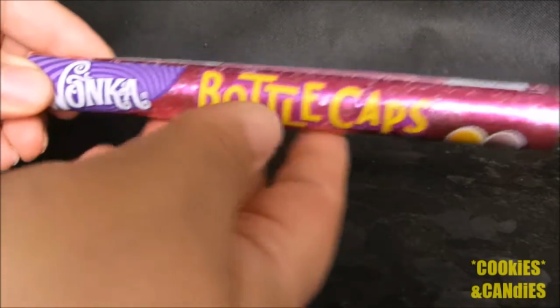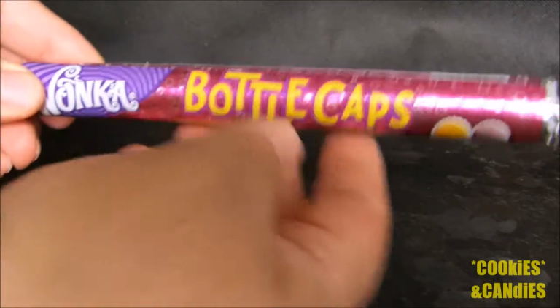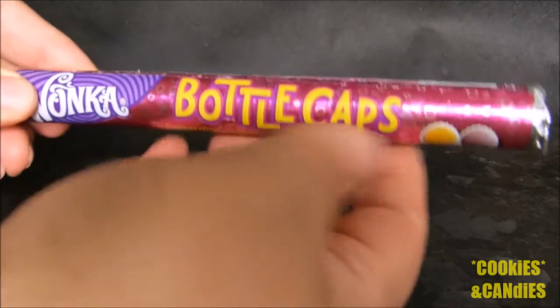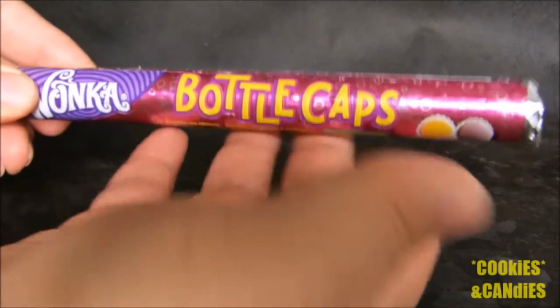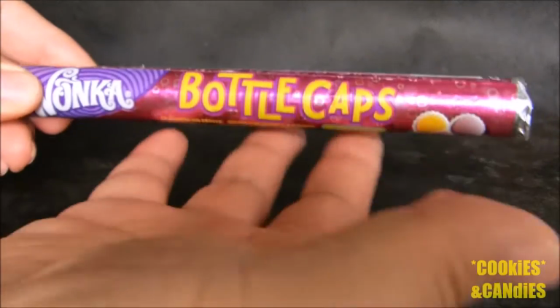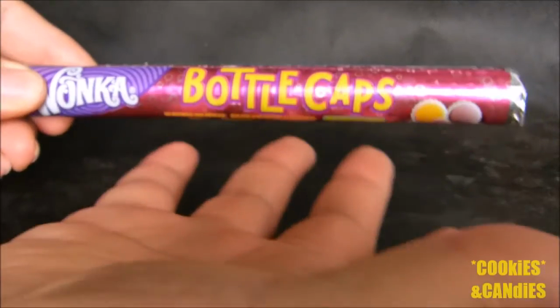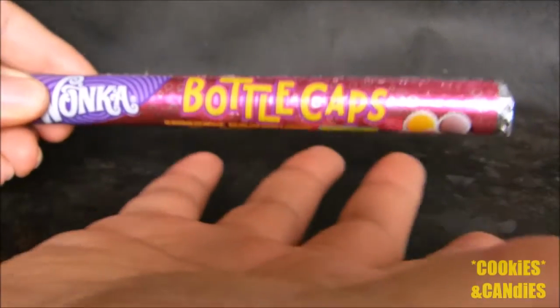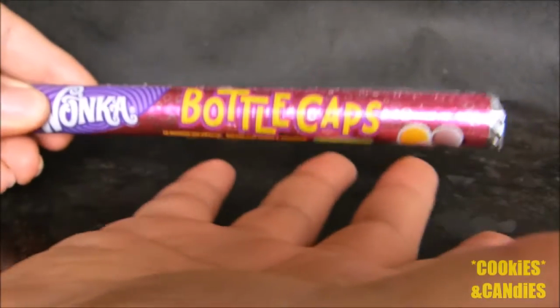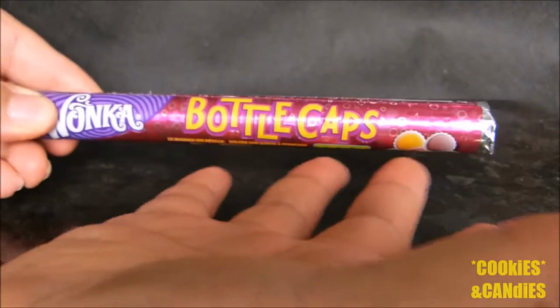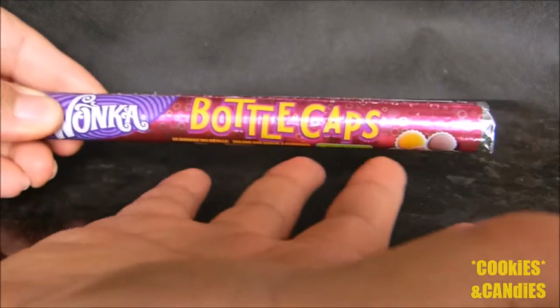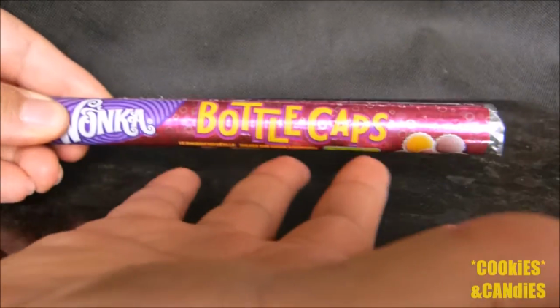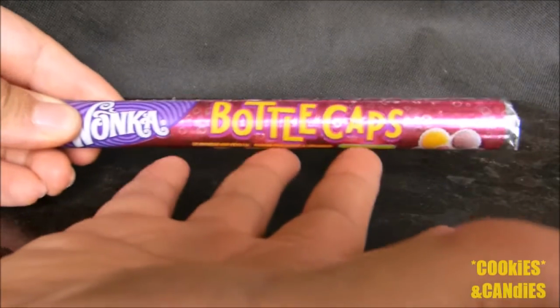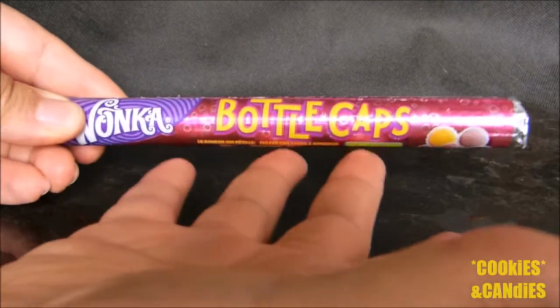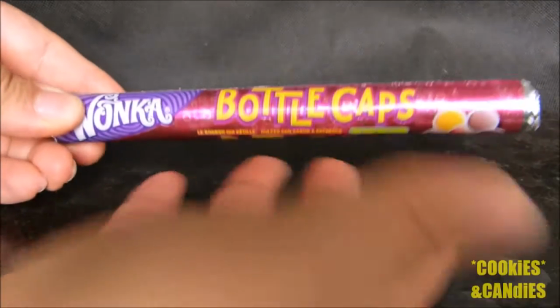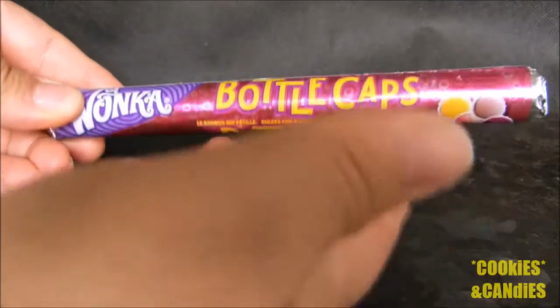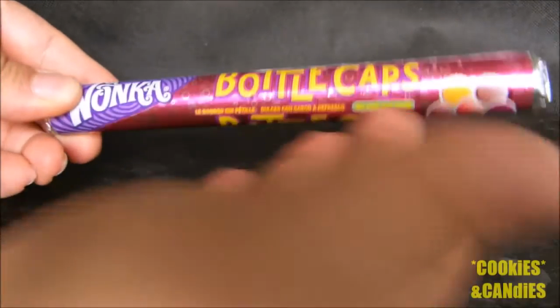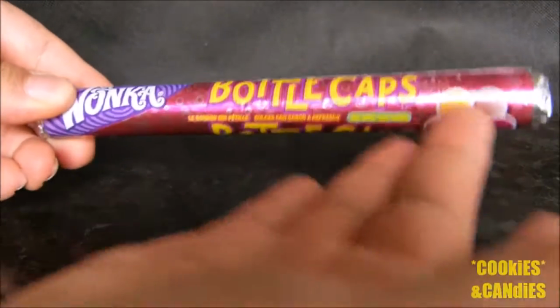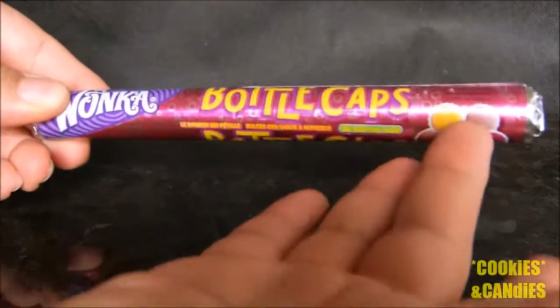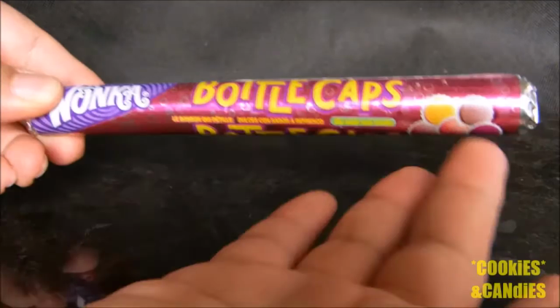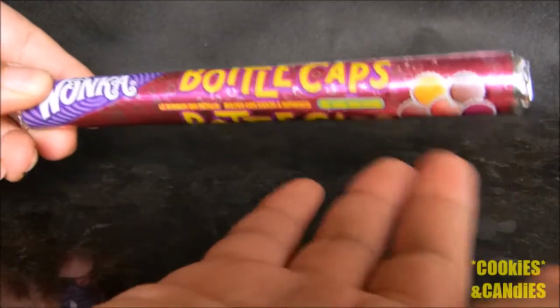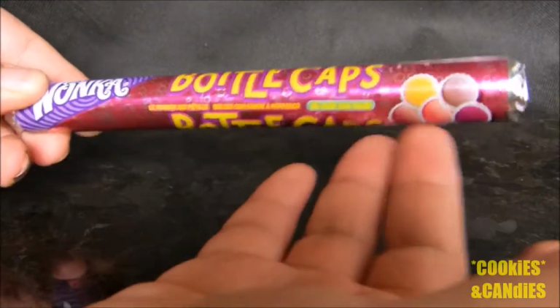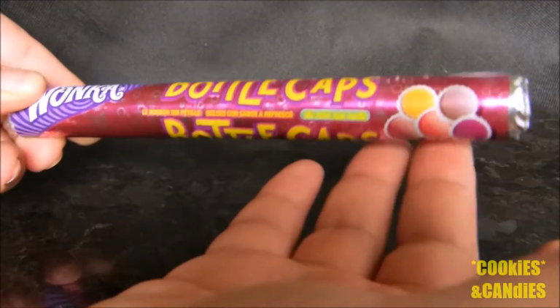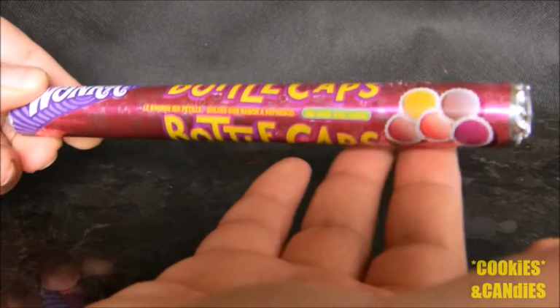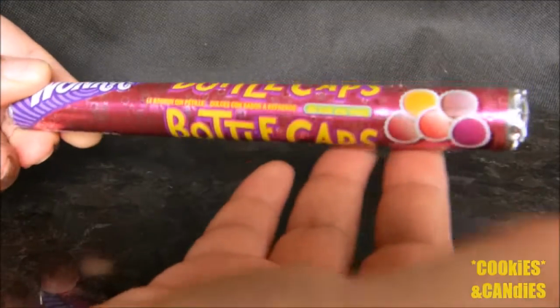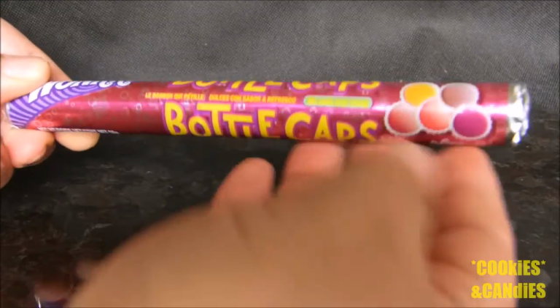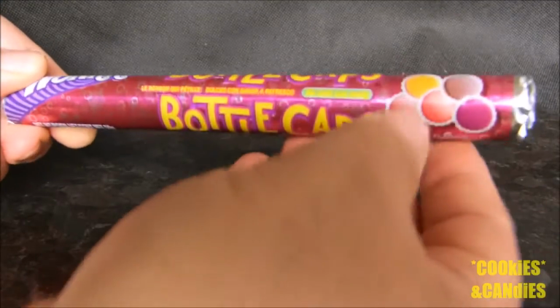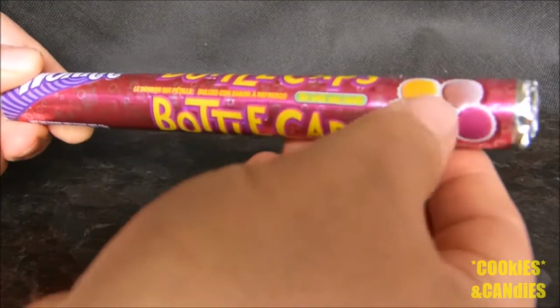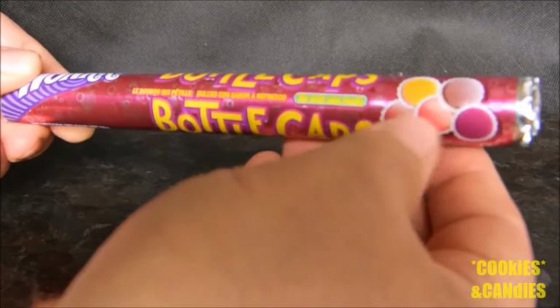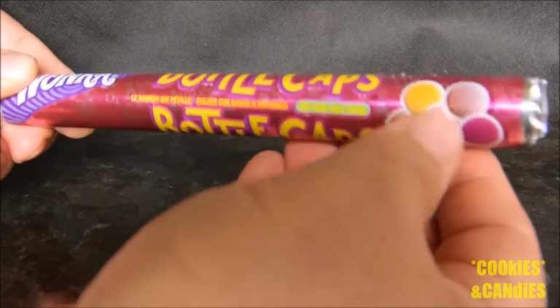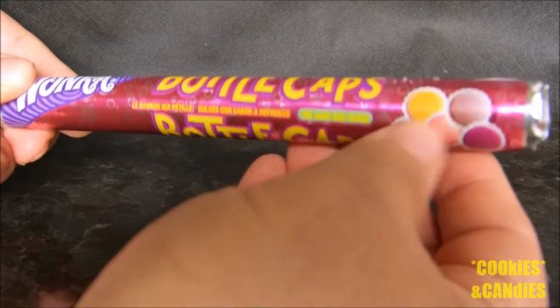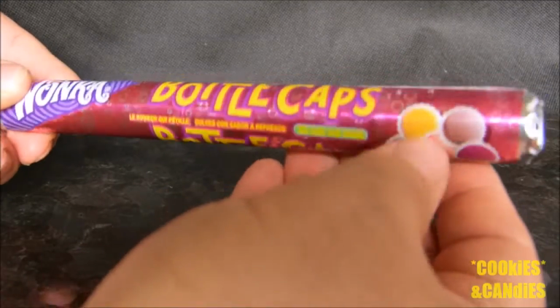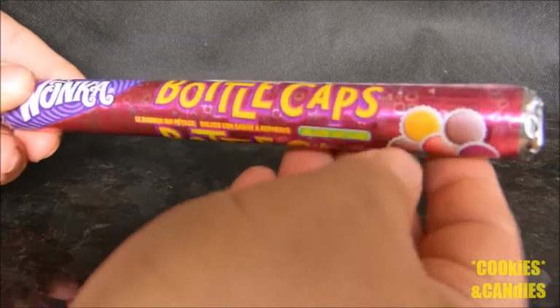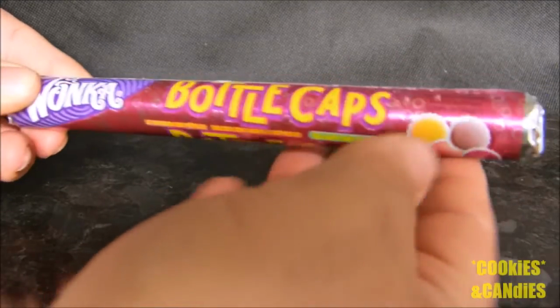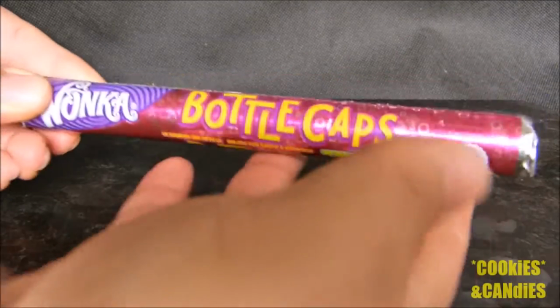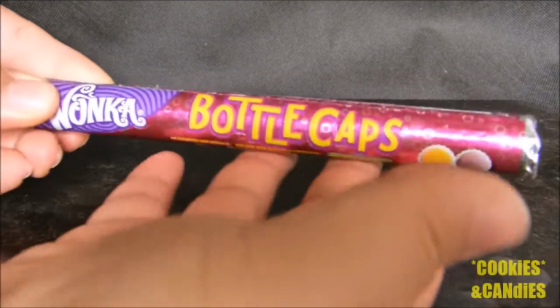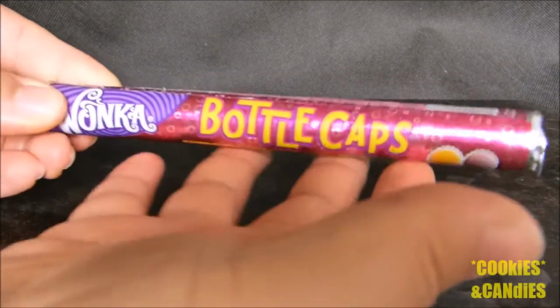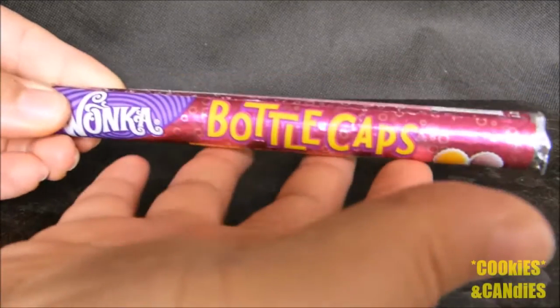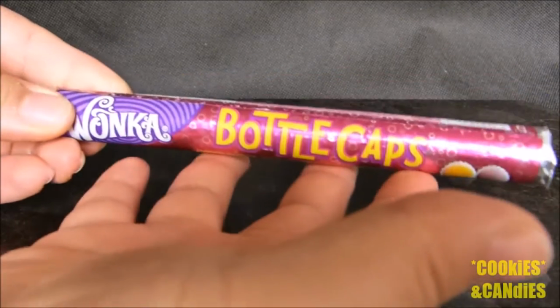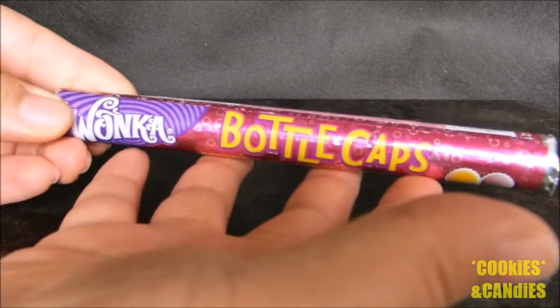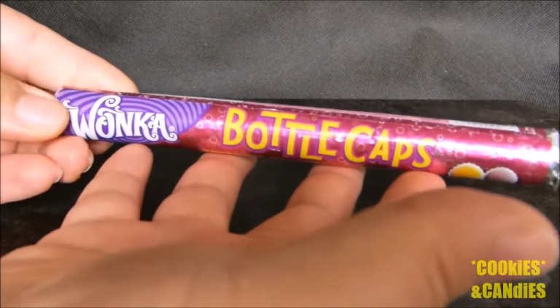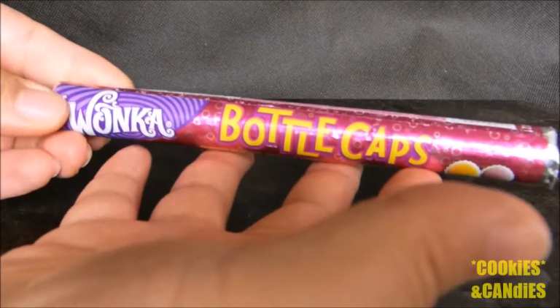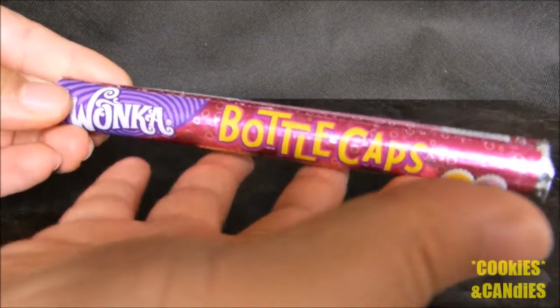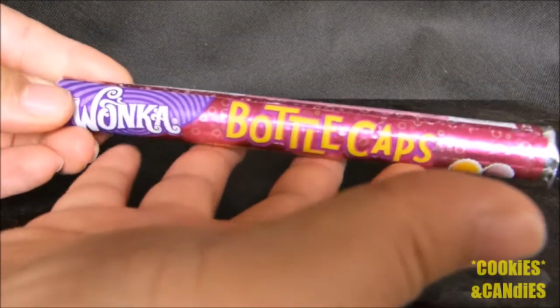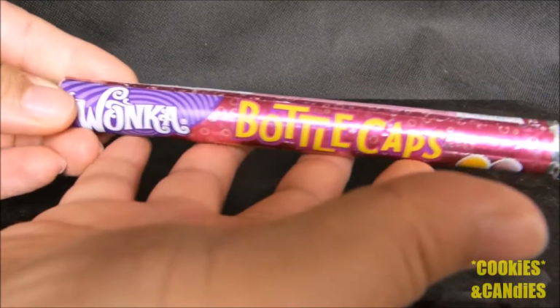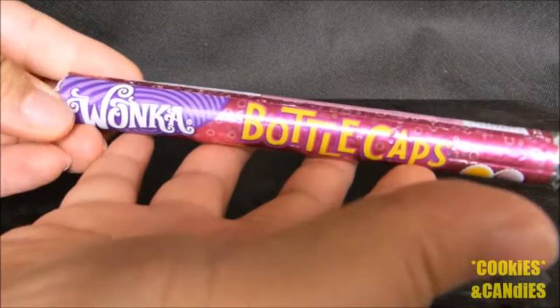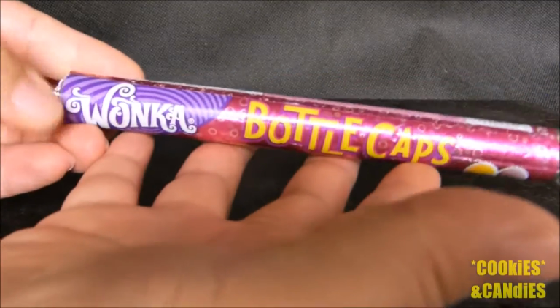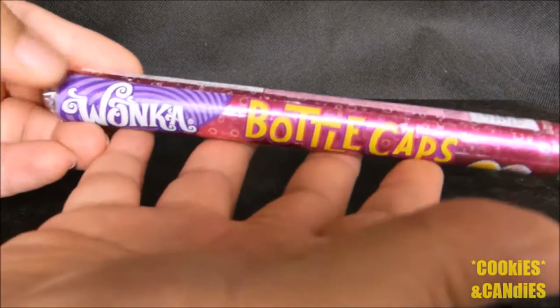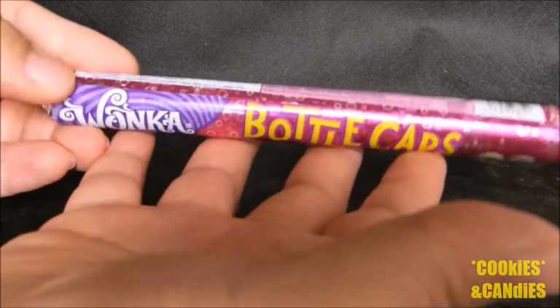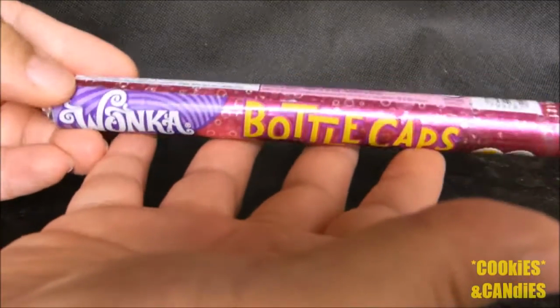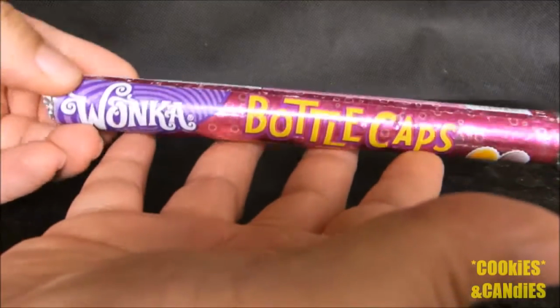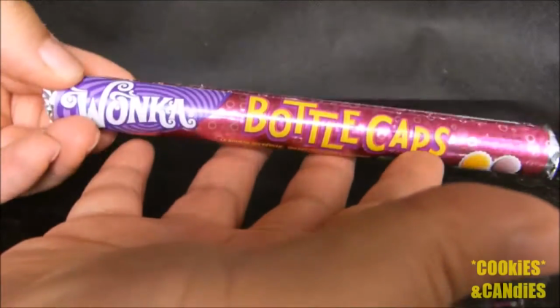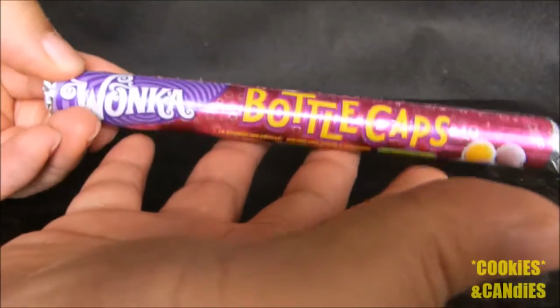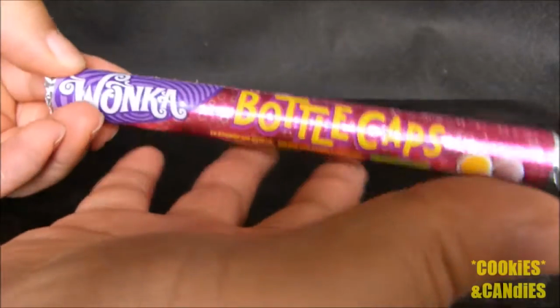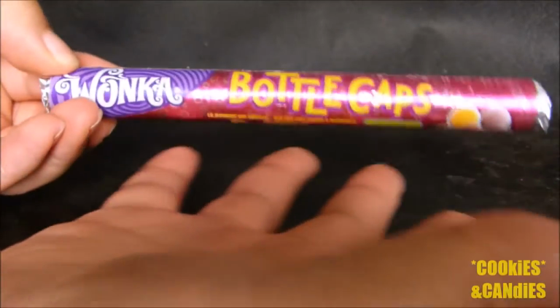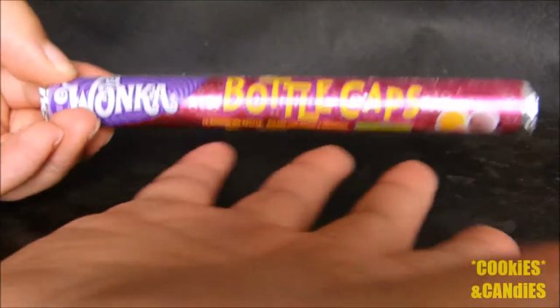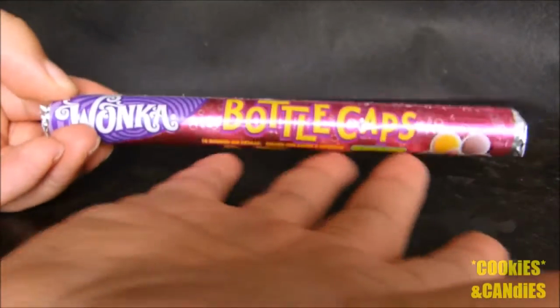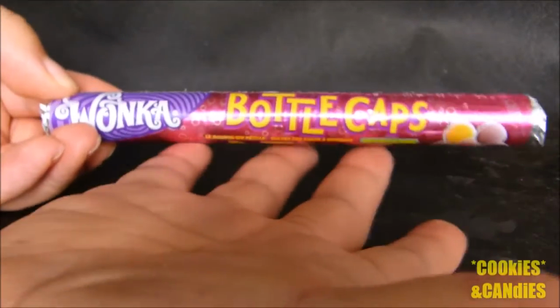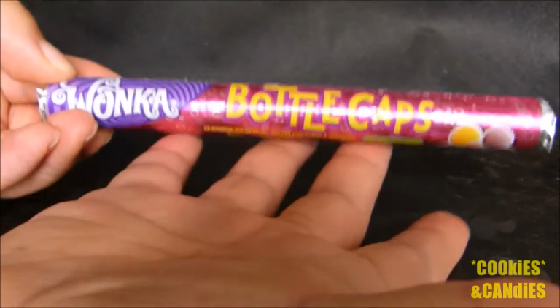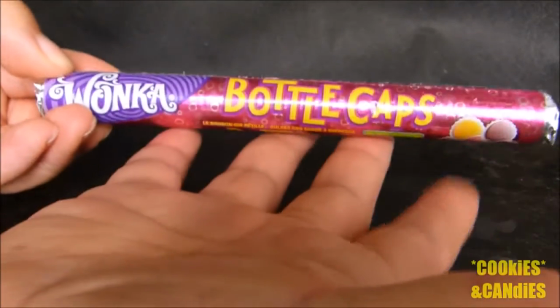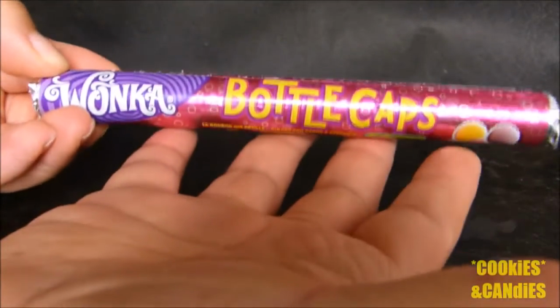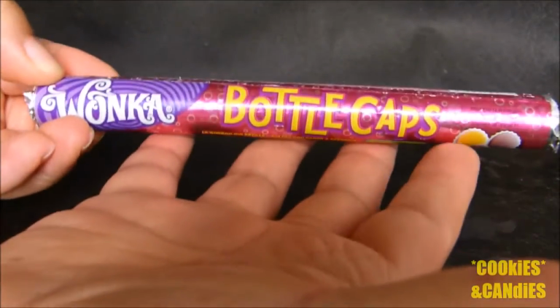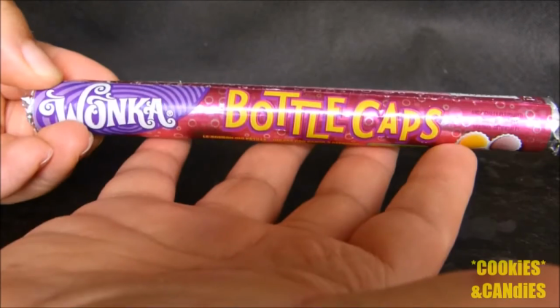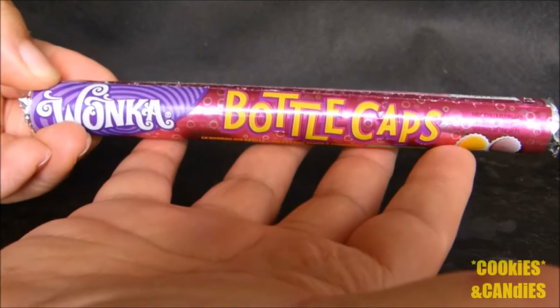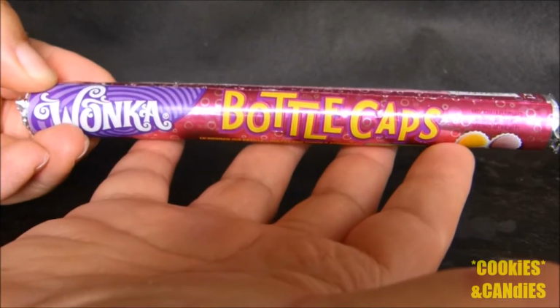Bottle caps have of course been around for a long time and there are a lot of imitators, but the Willy Wonka ones are considered the originals.